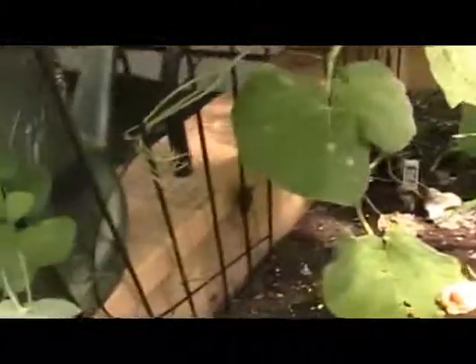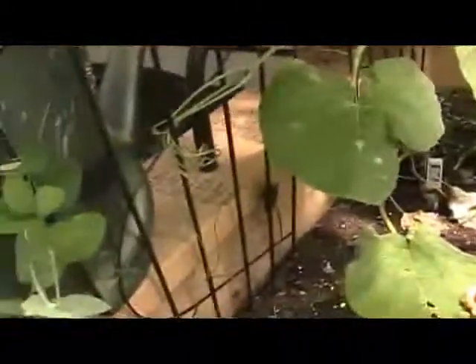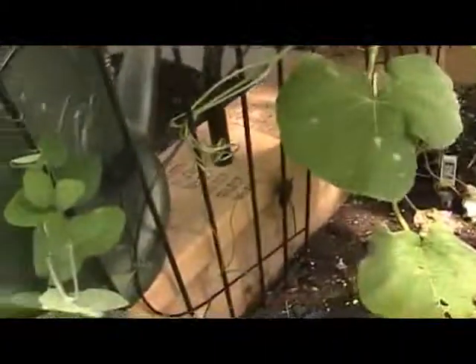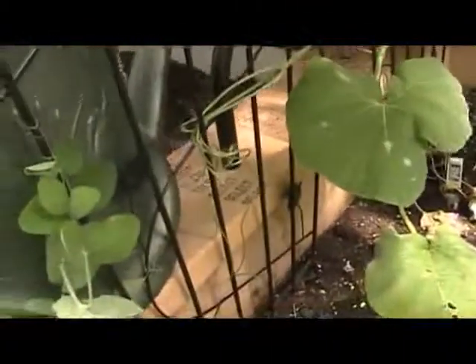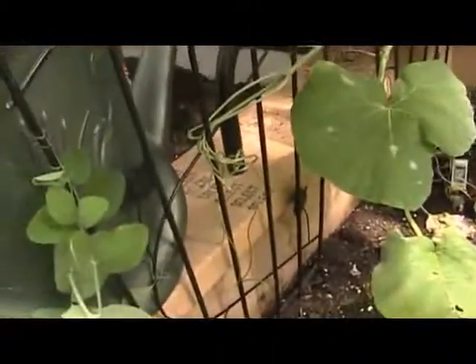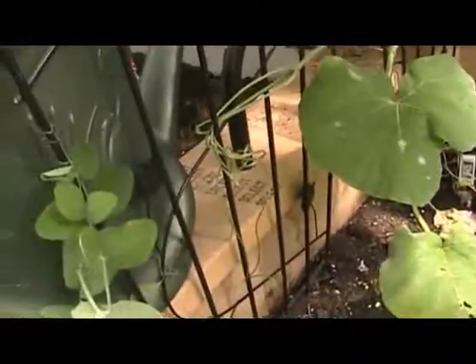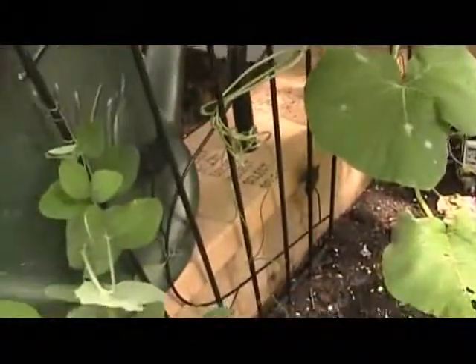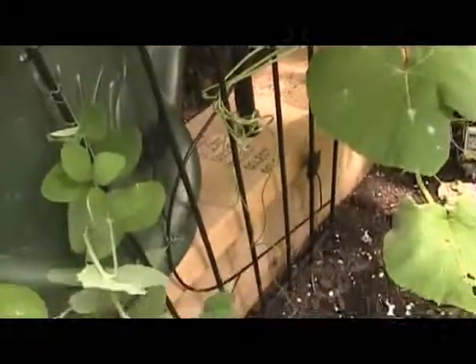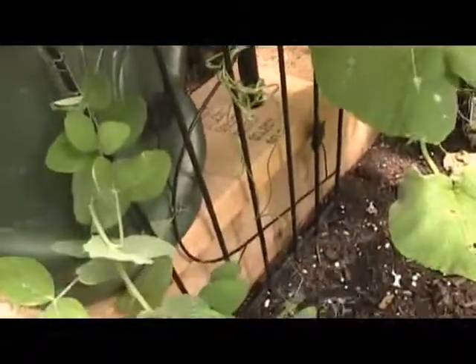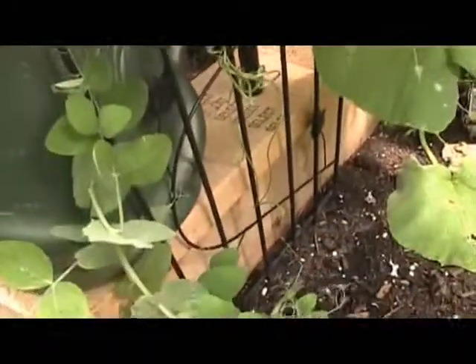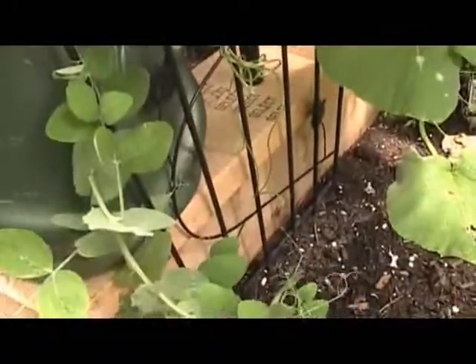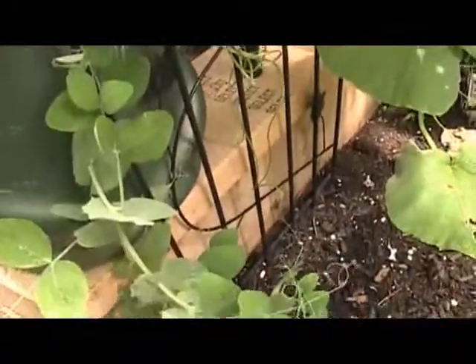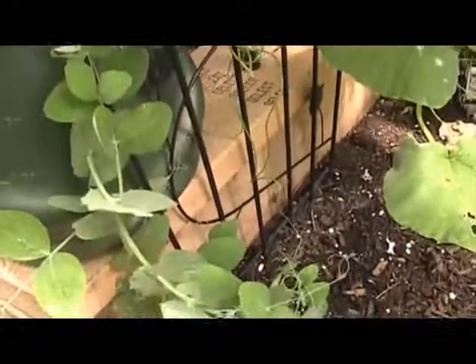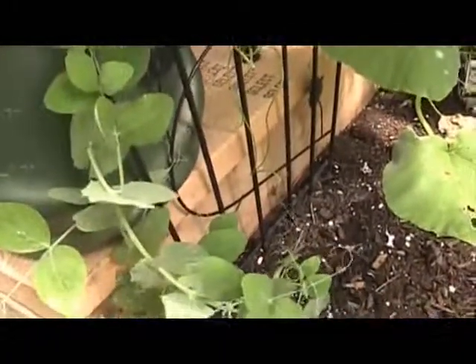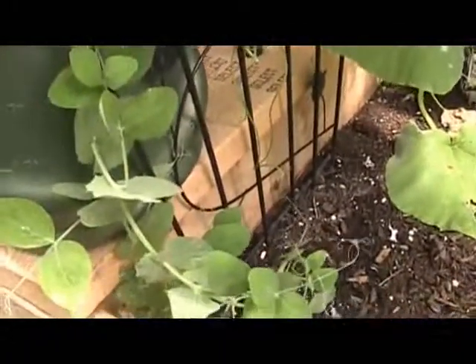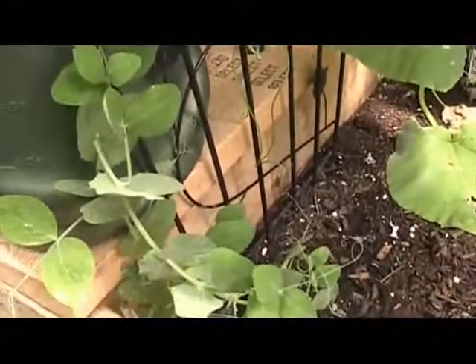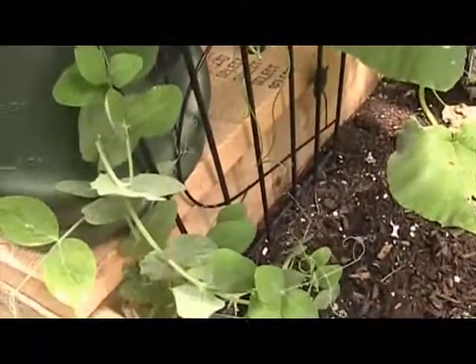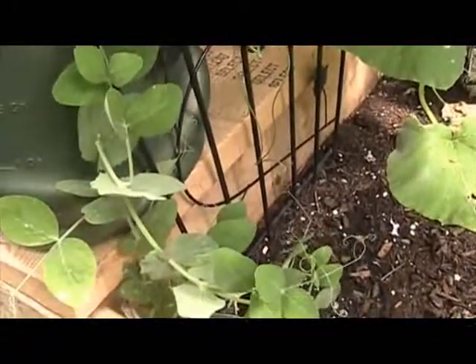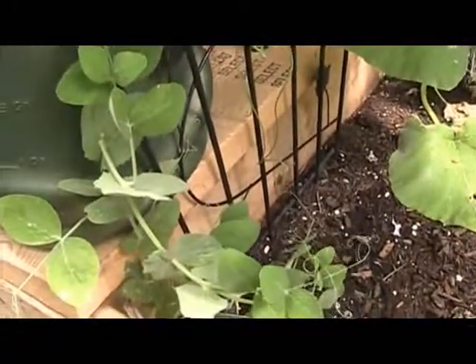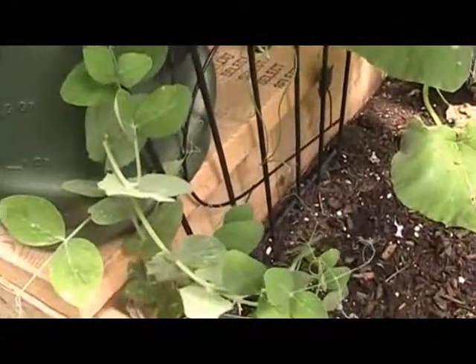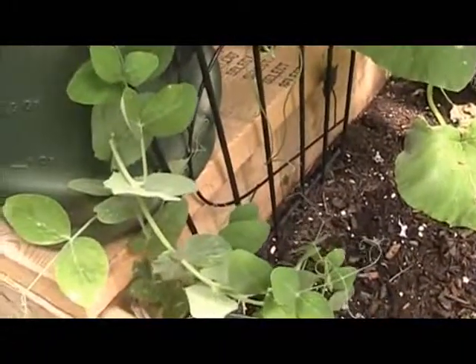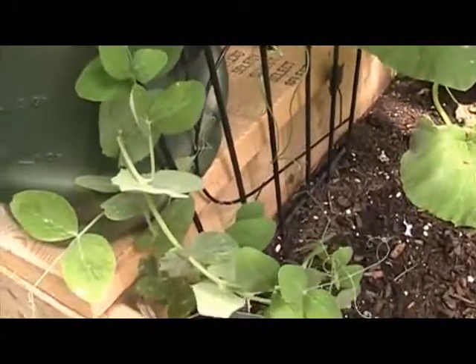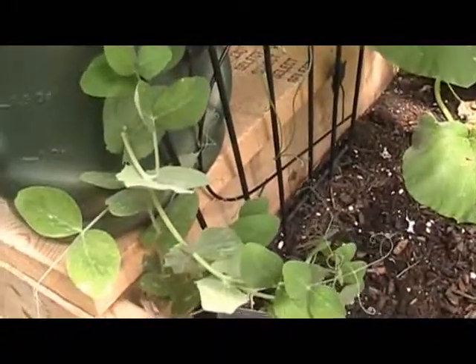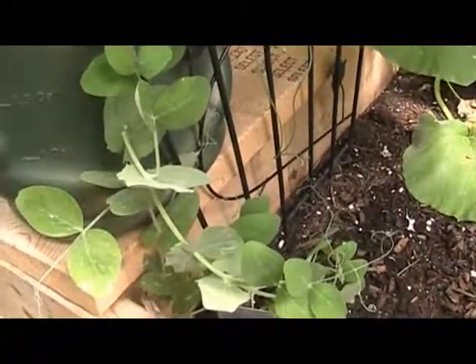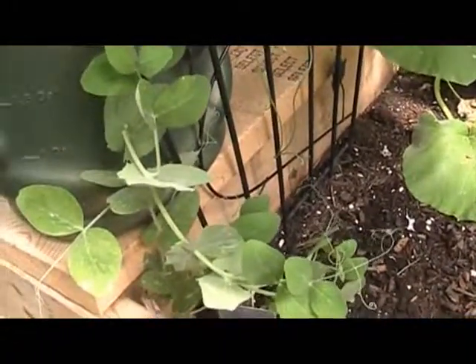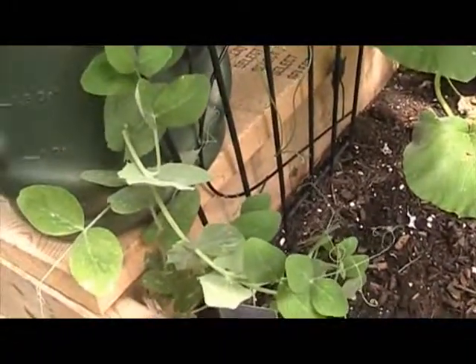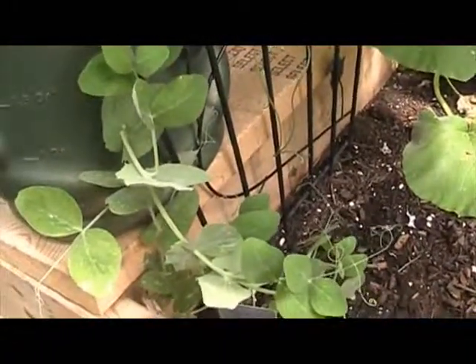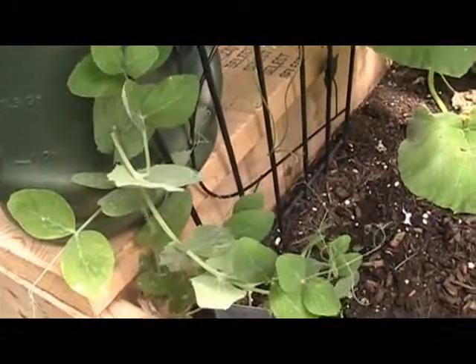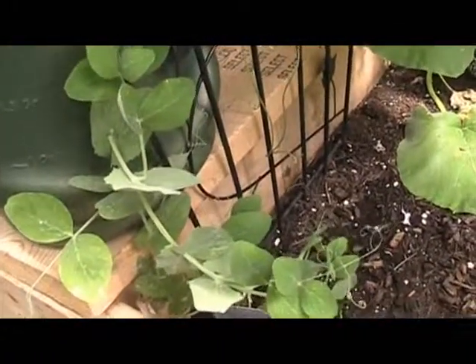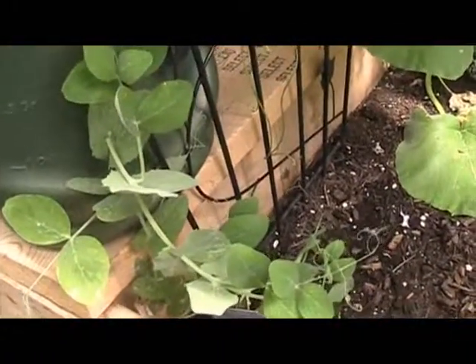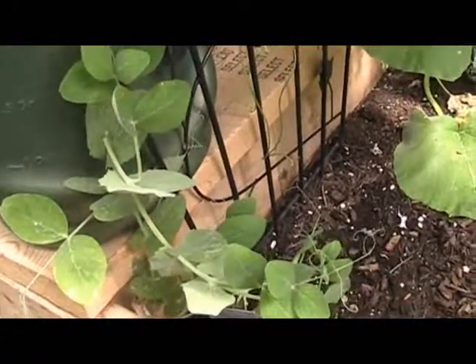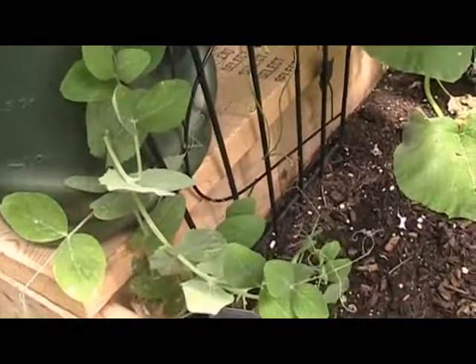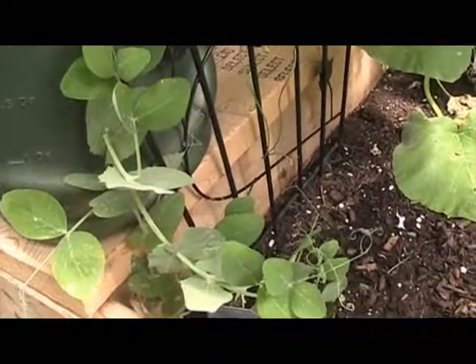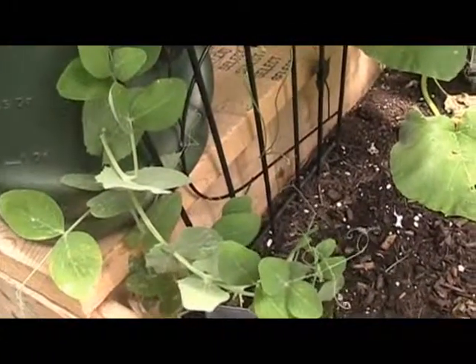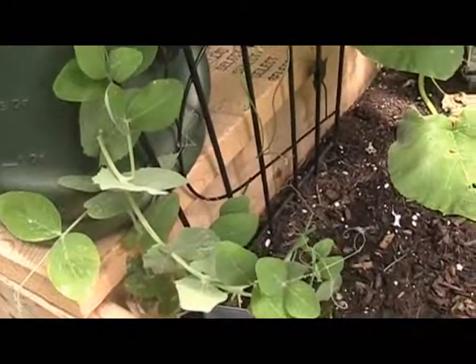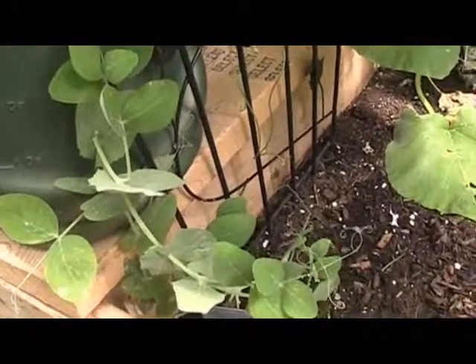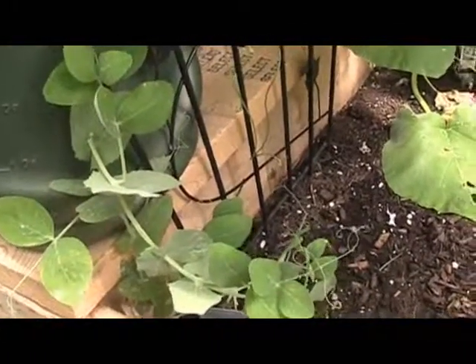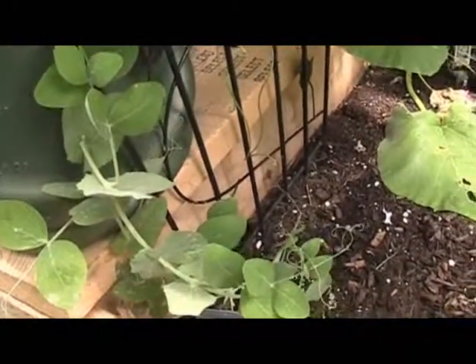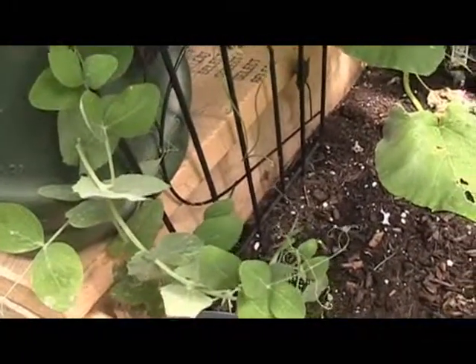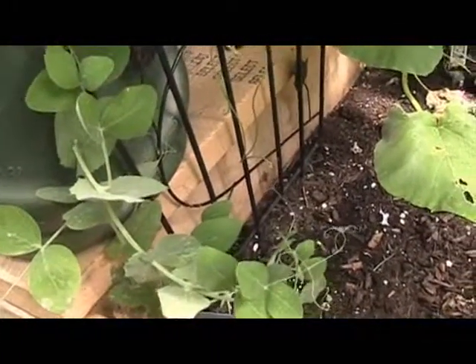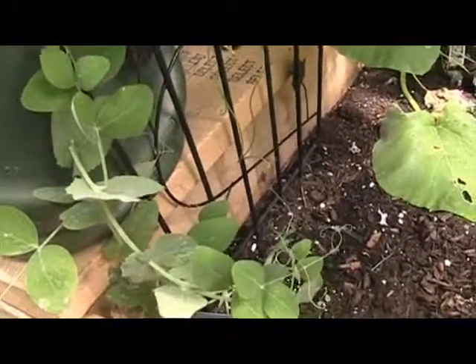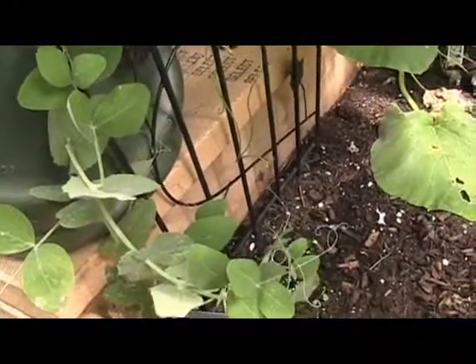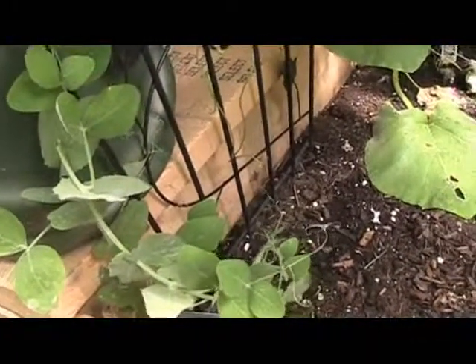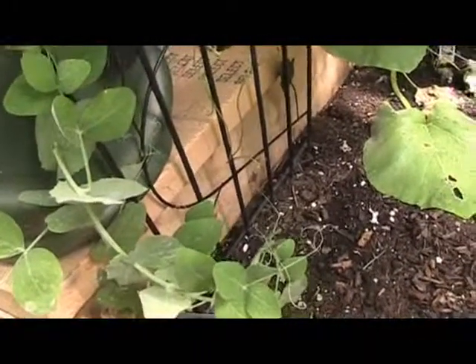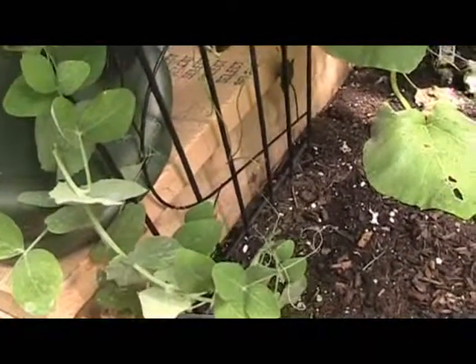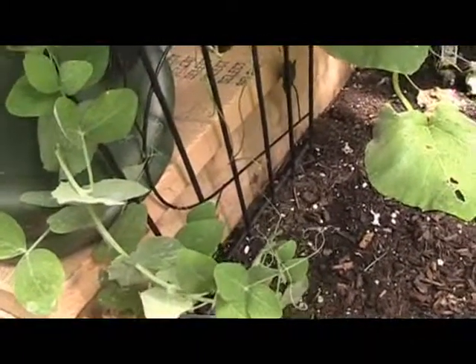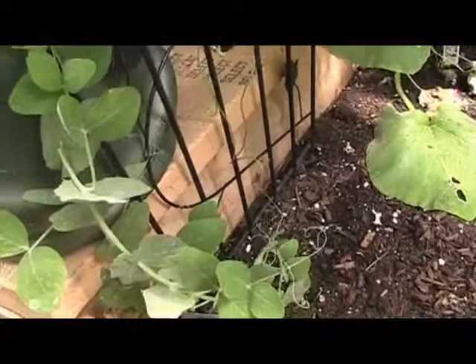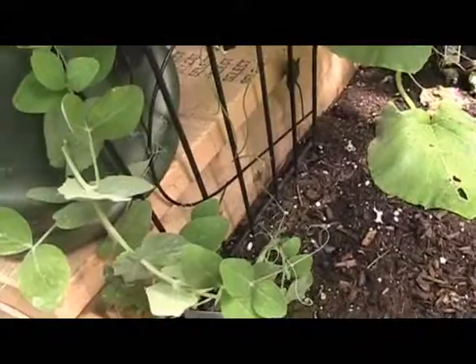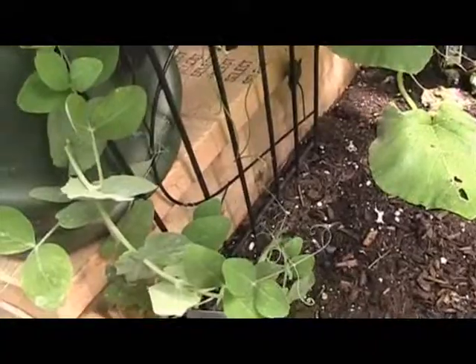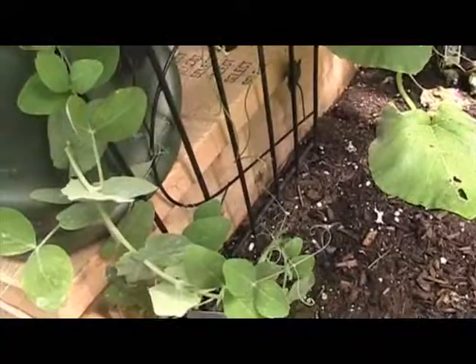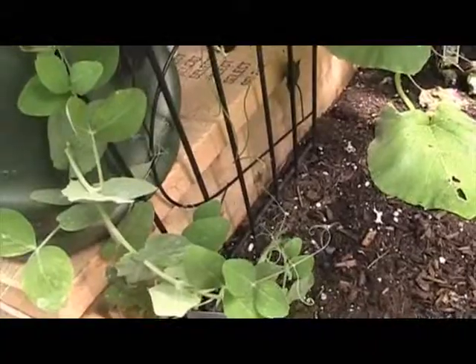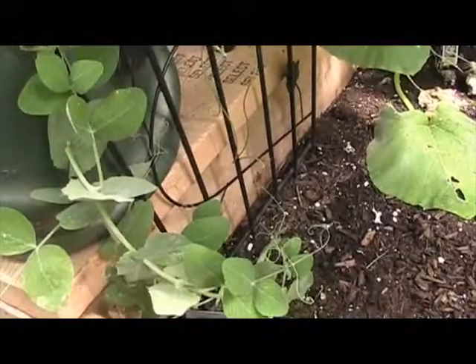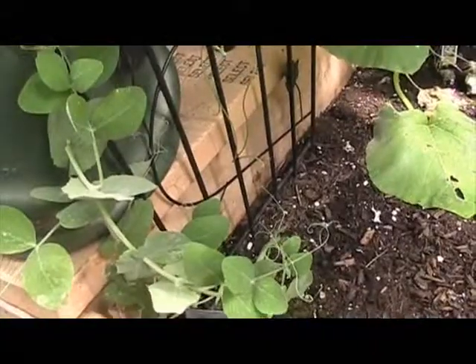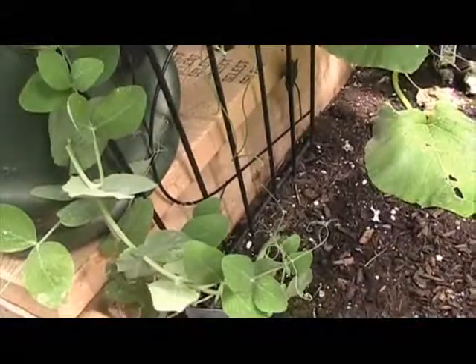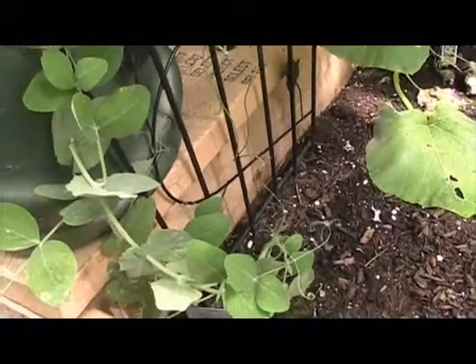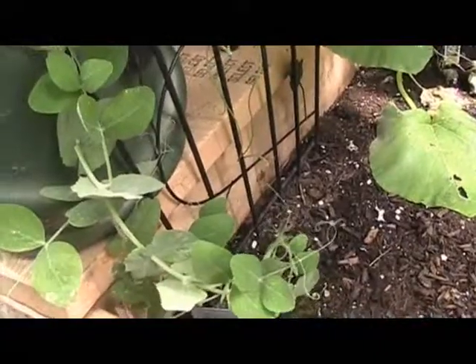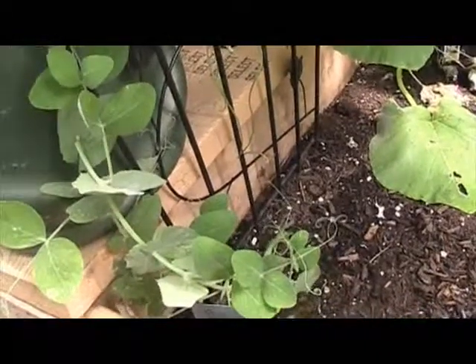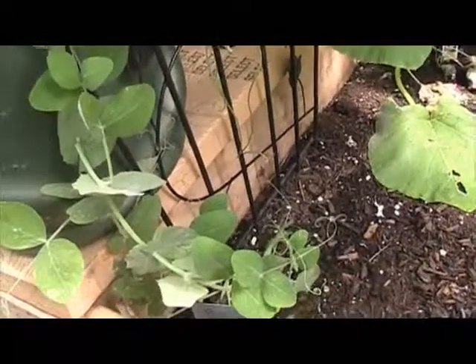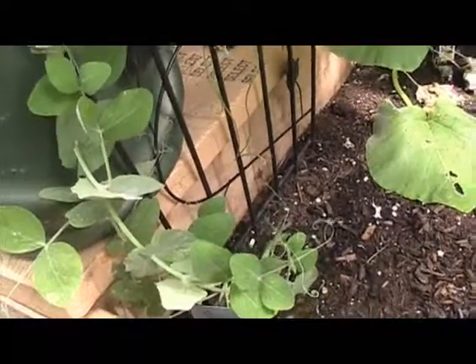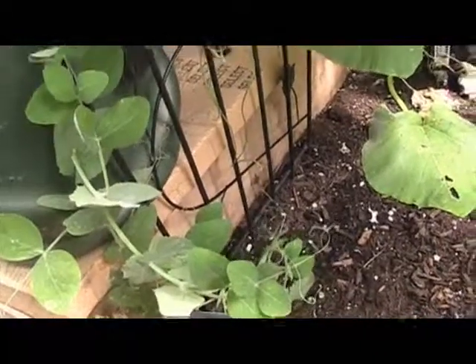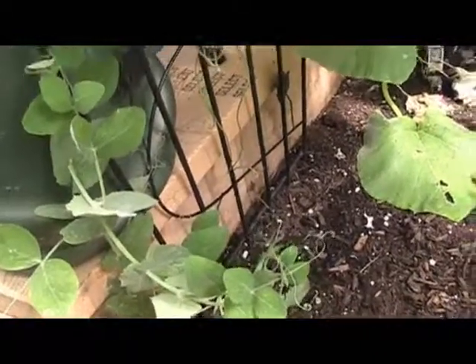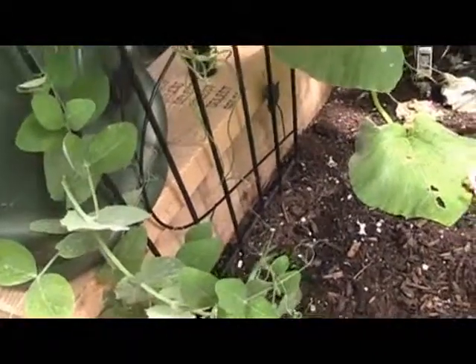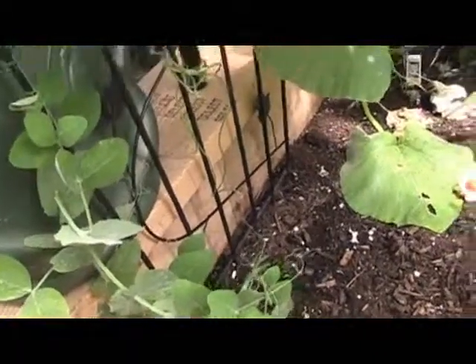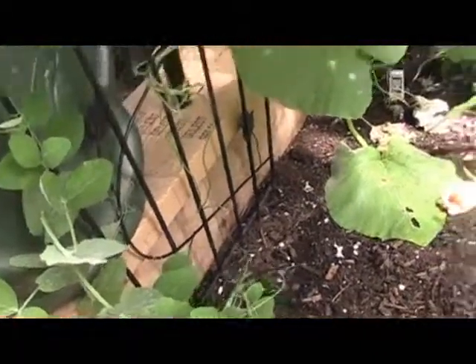Got some peas here. I already took the peas off of it, so I don't know if this guy is going to give me any more peas, but we'll see.